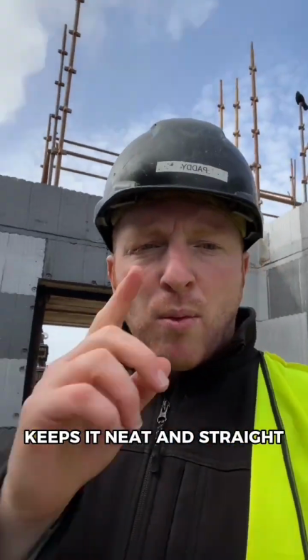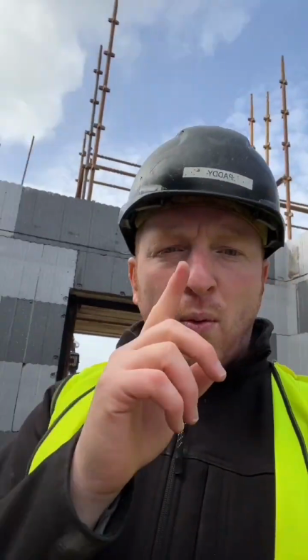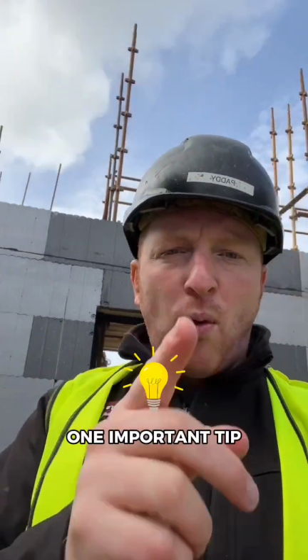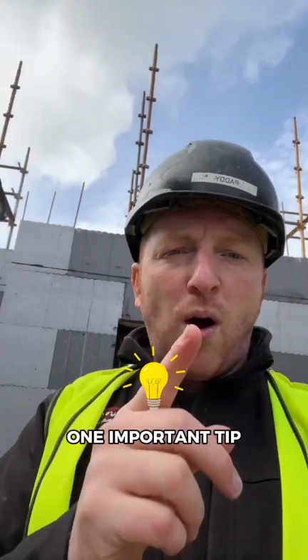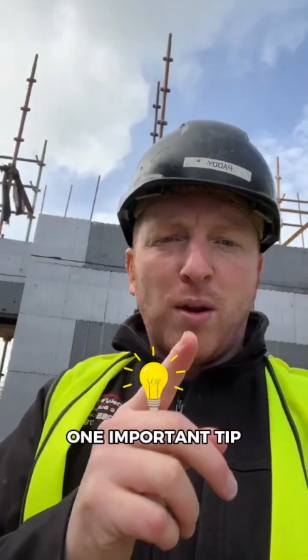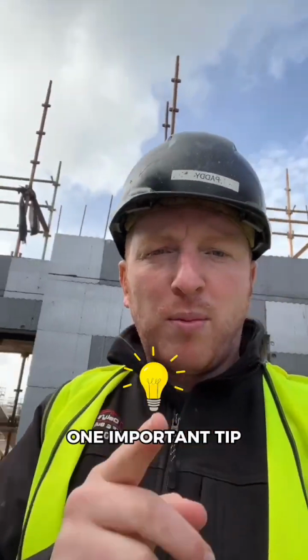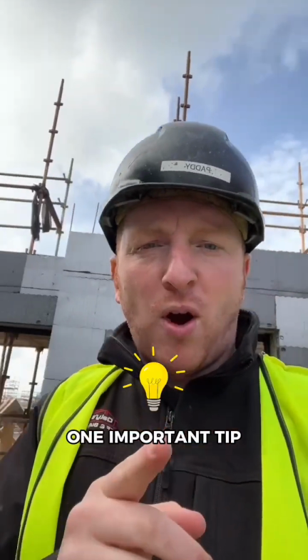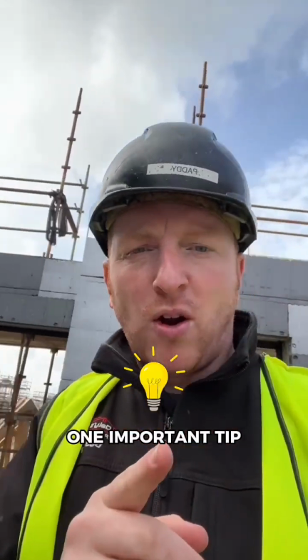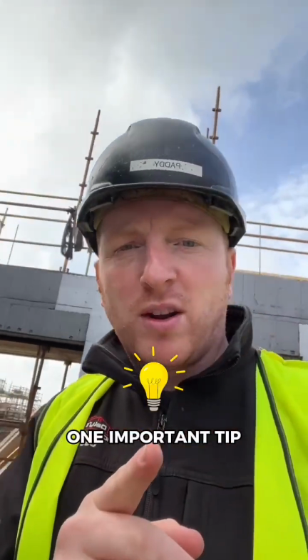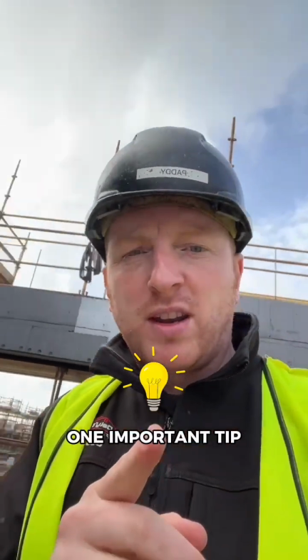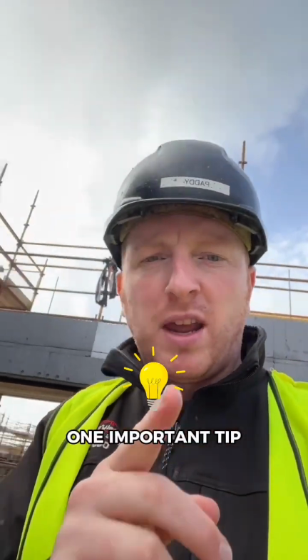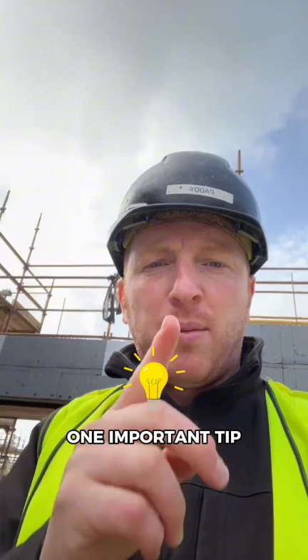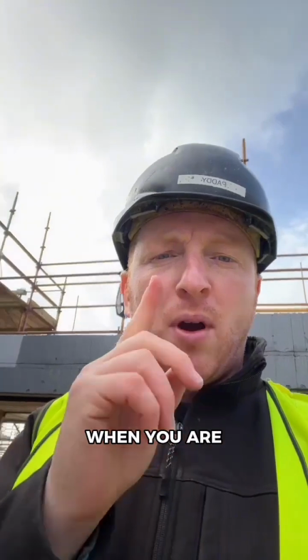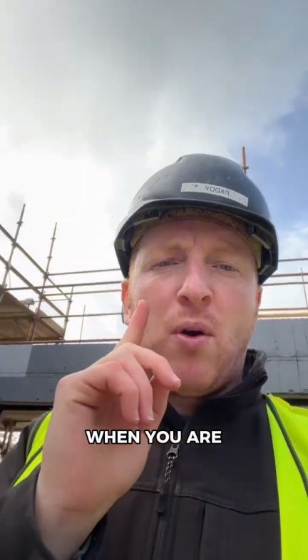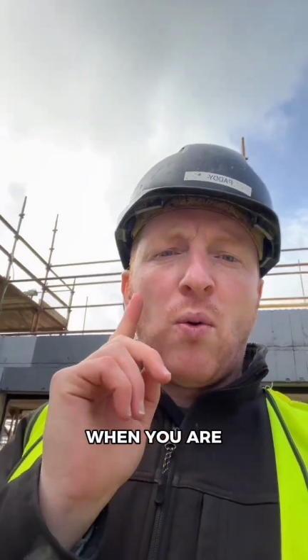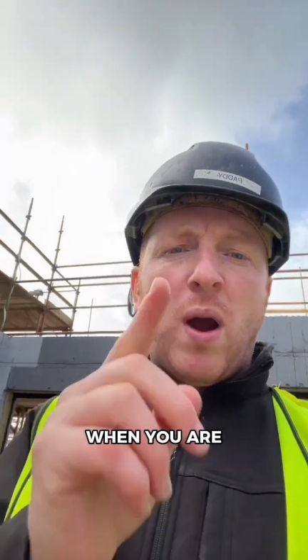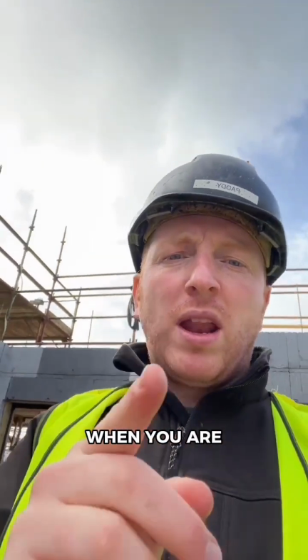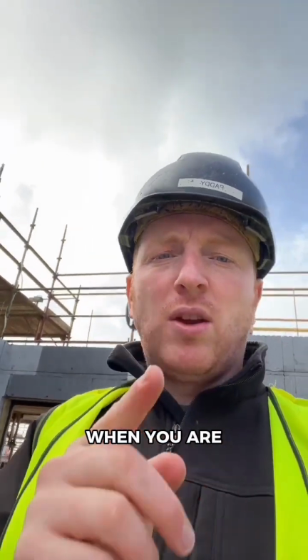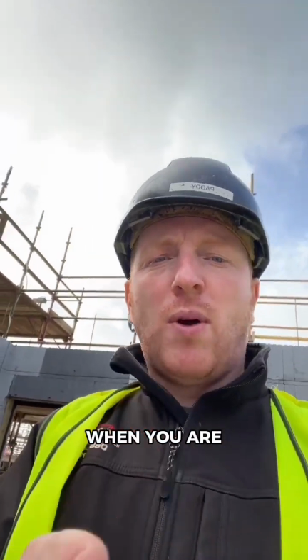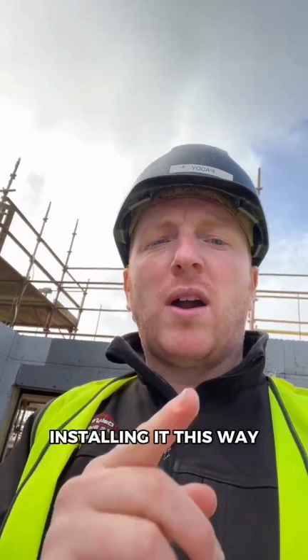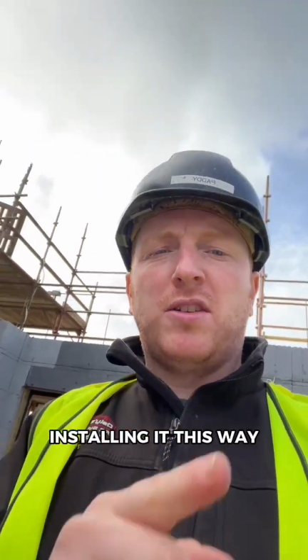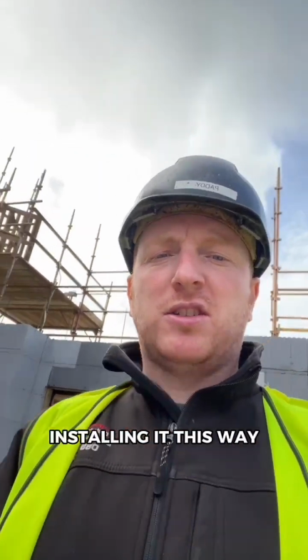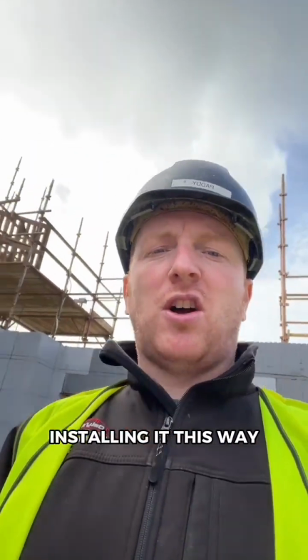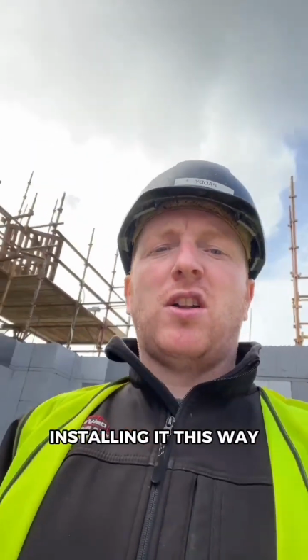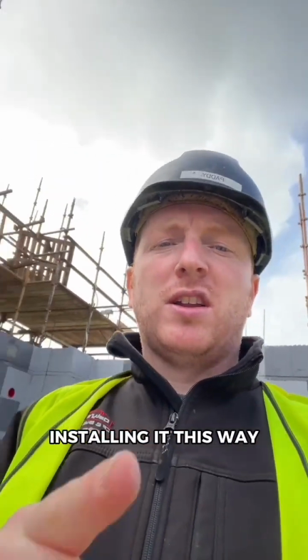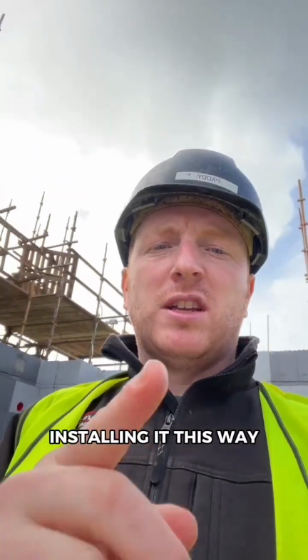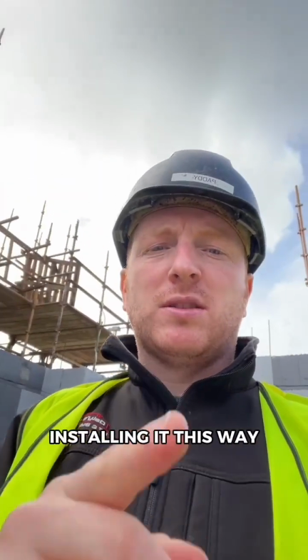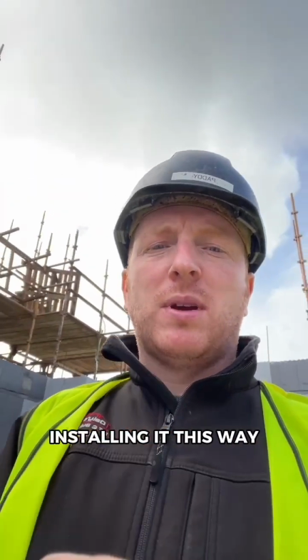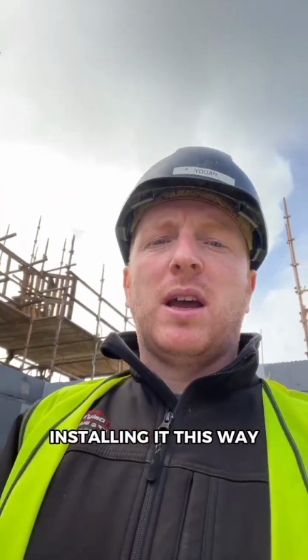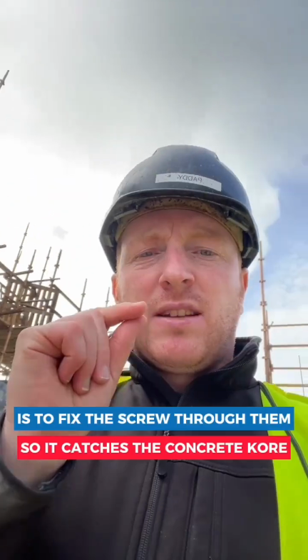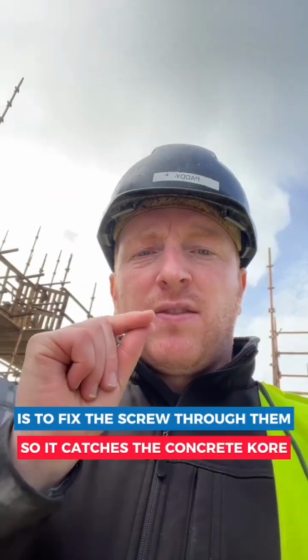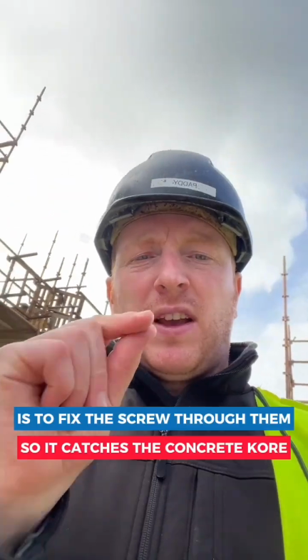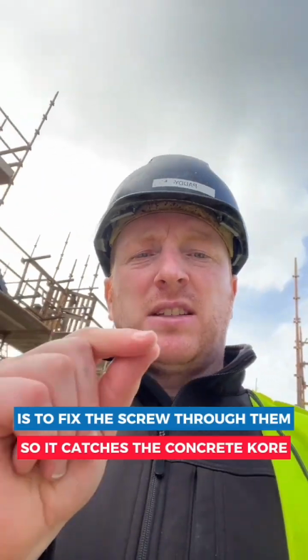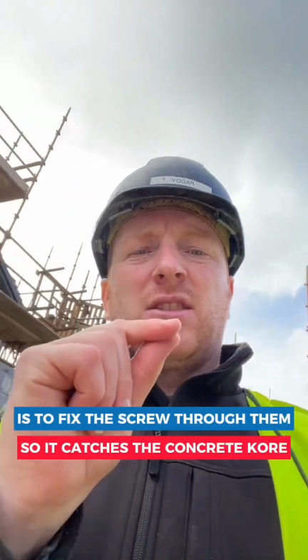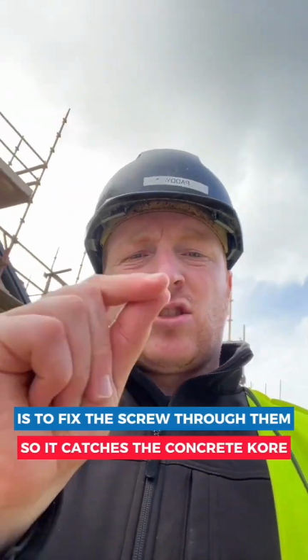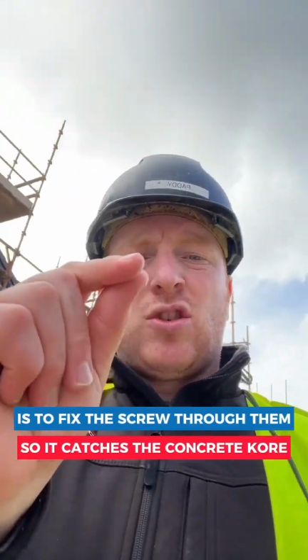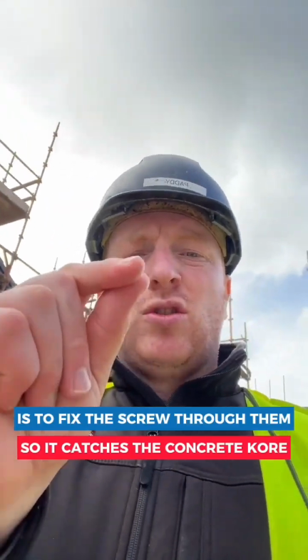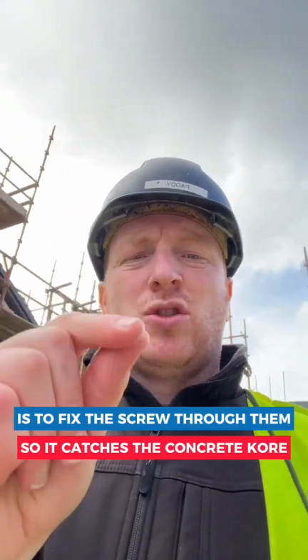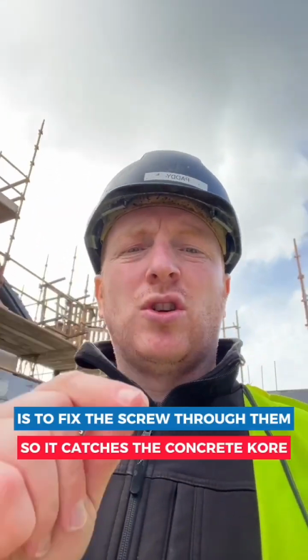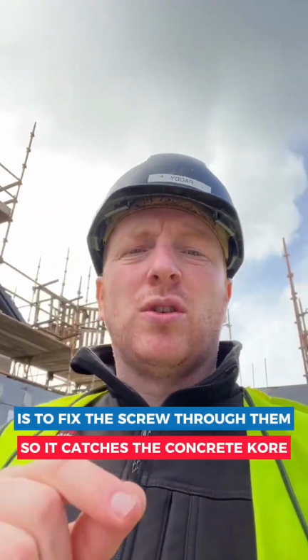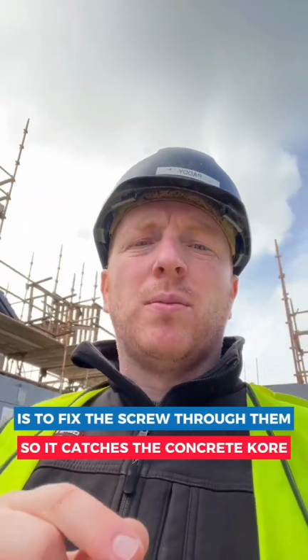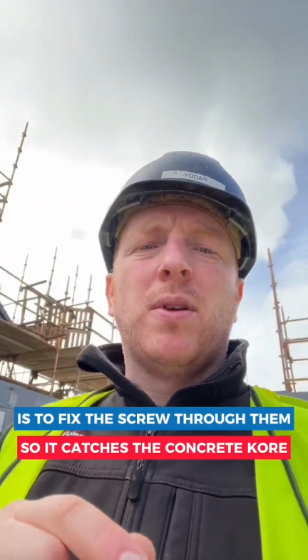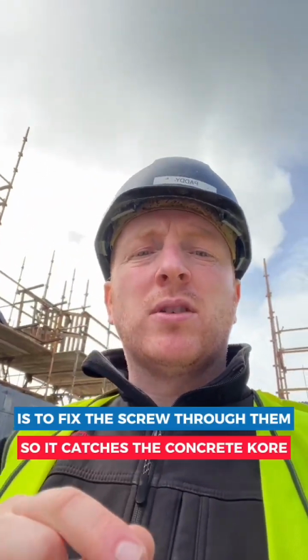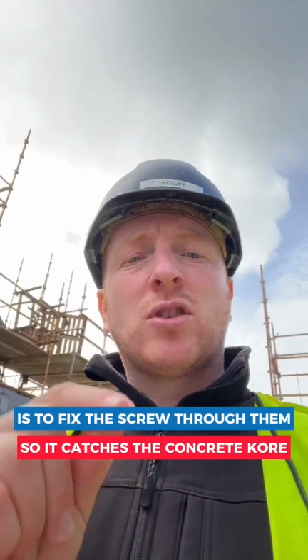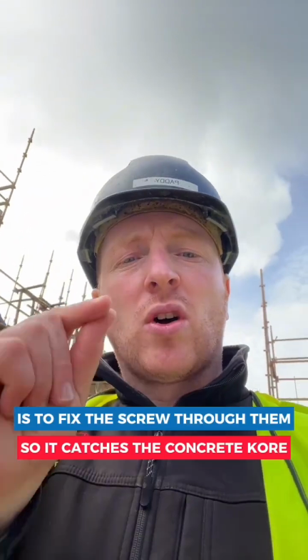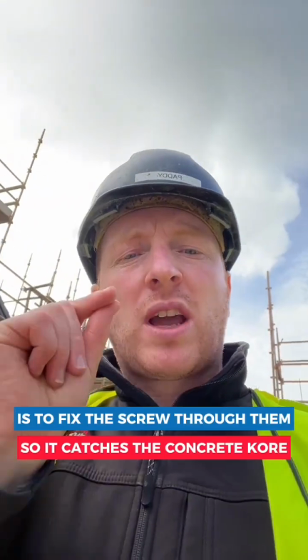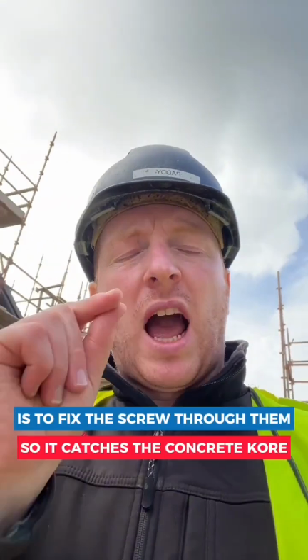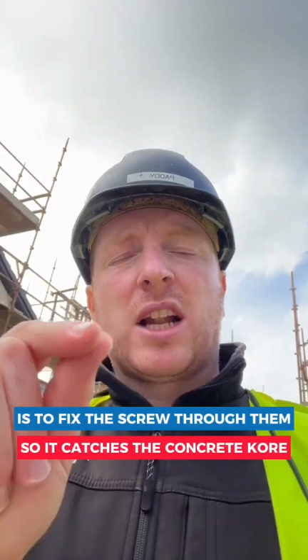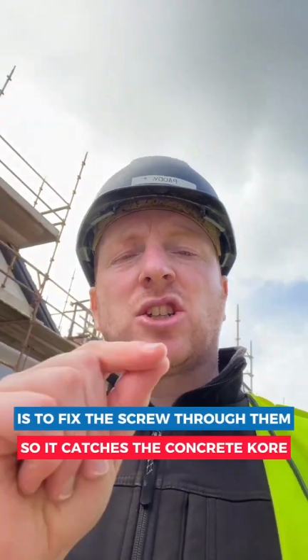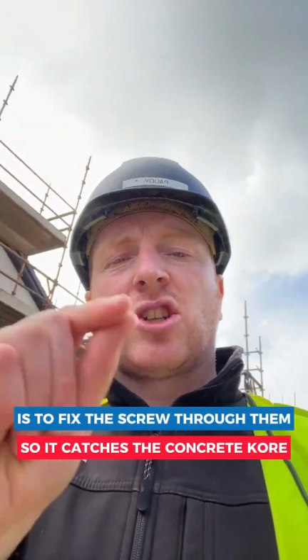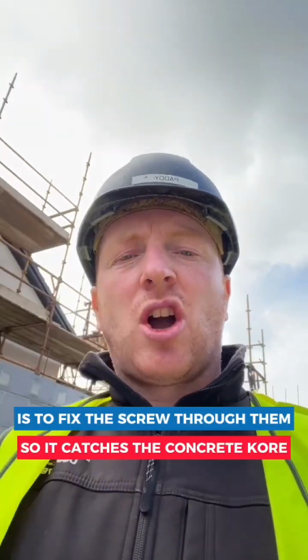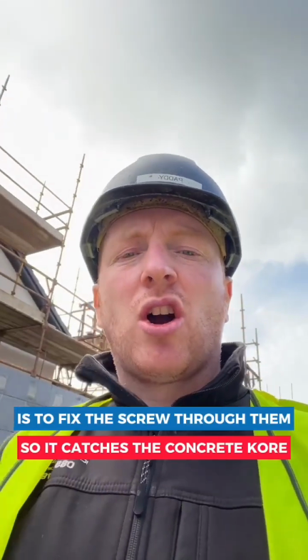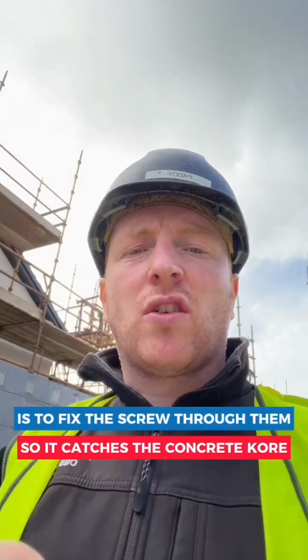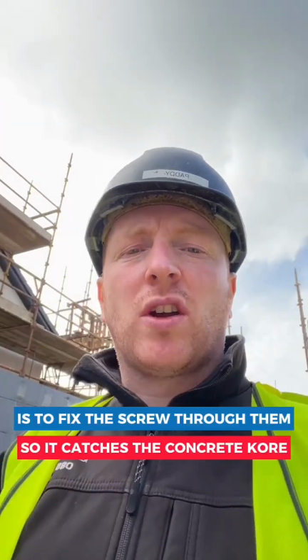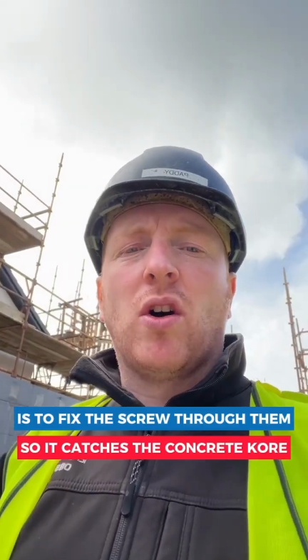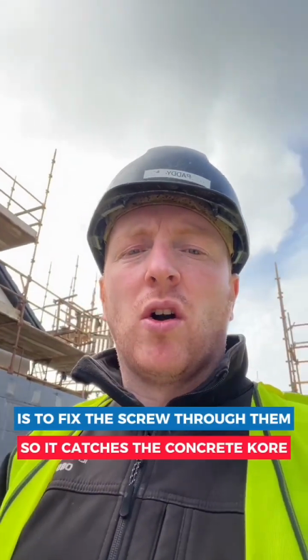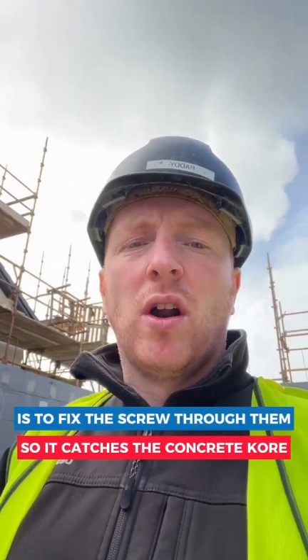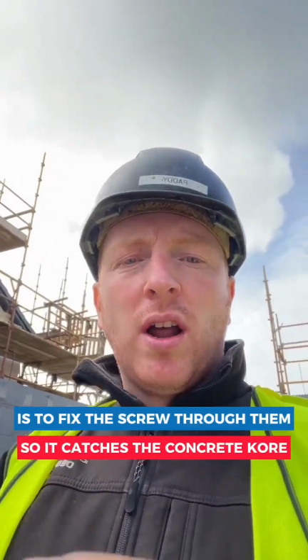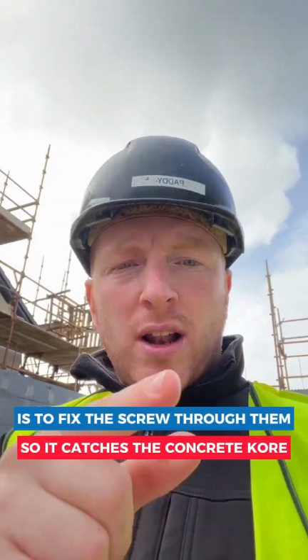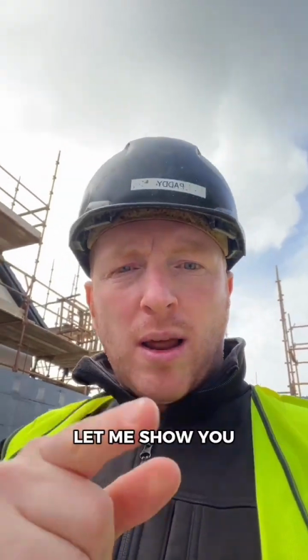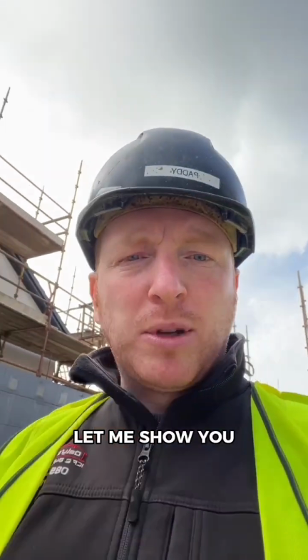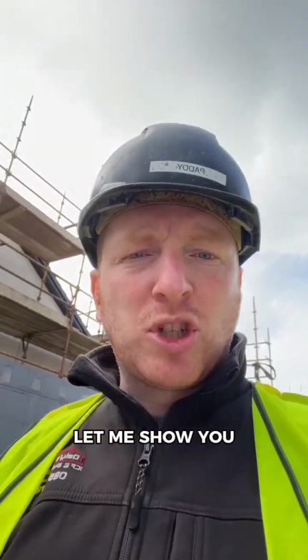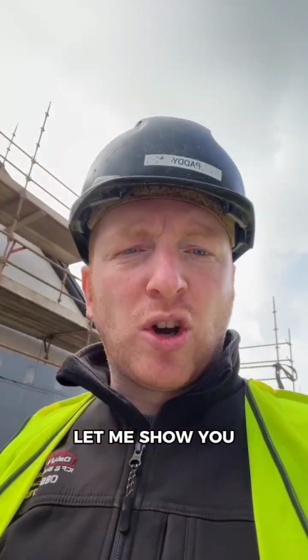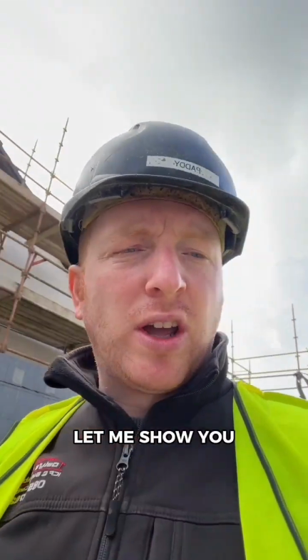One important tip when you are installing it this way: fix the screw through them so it catches the concrete core. Let me show you.